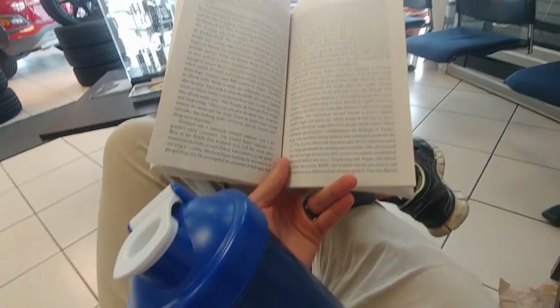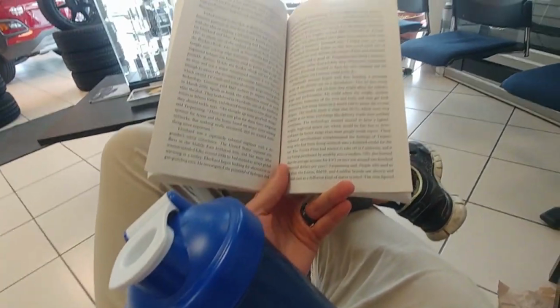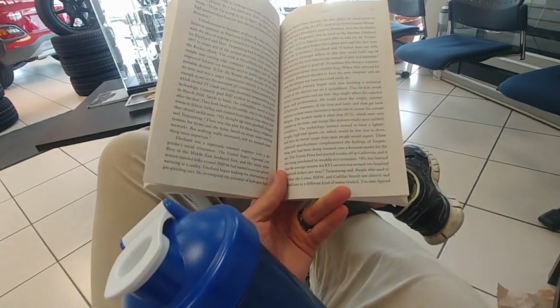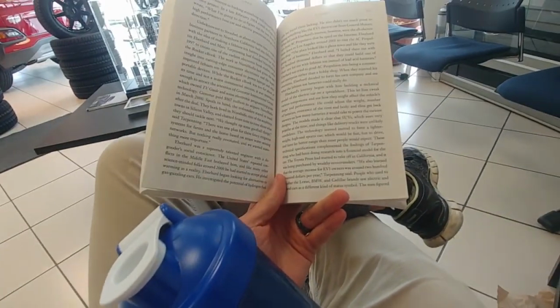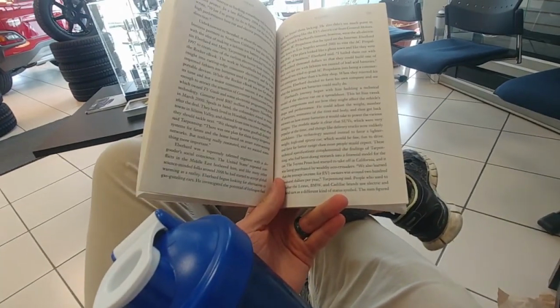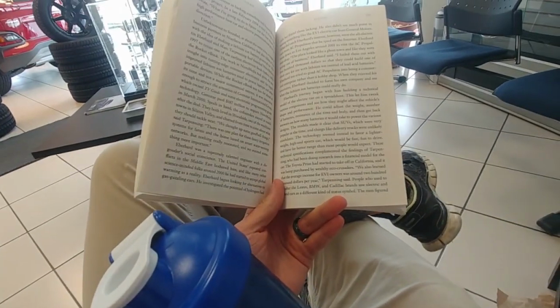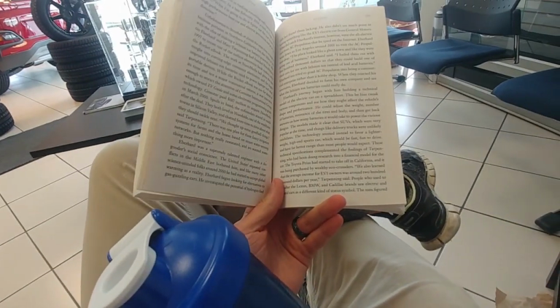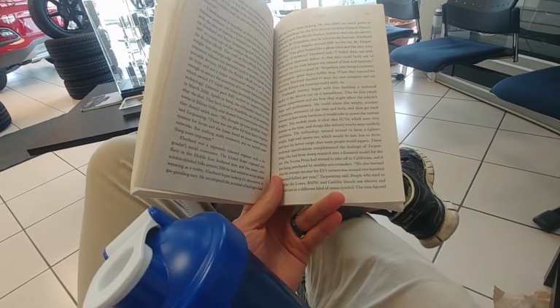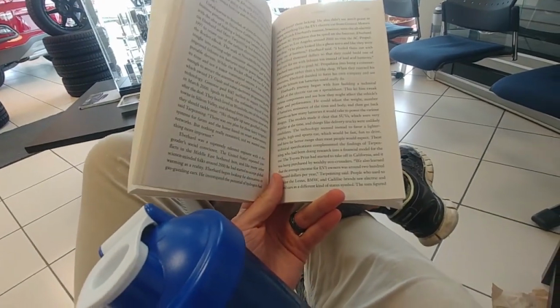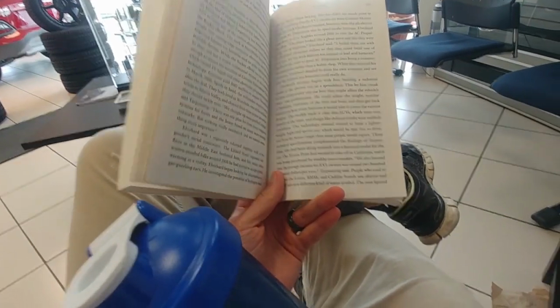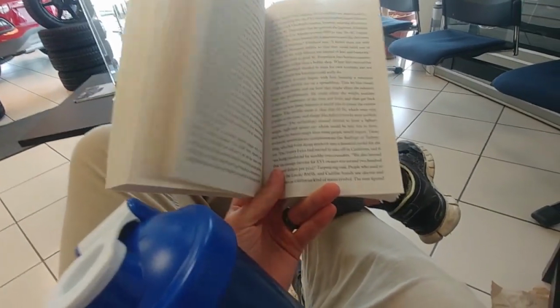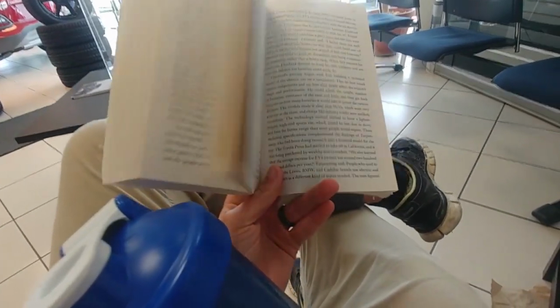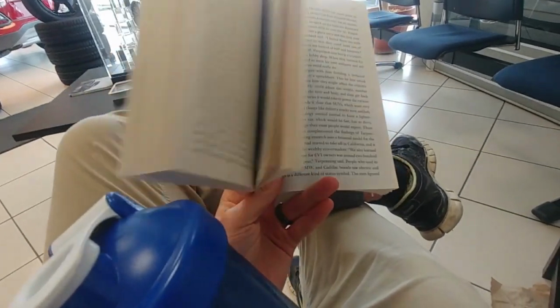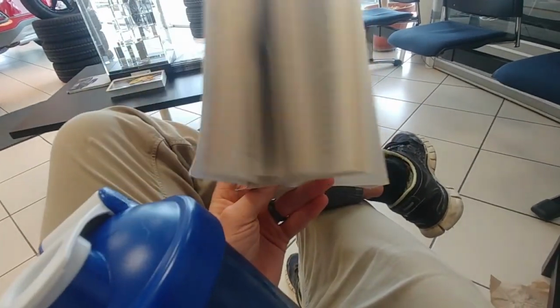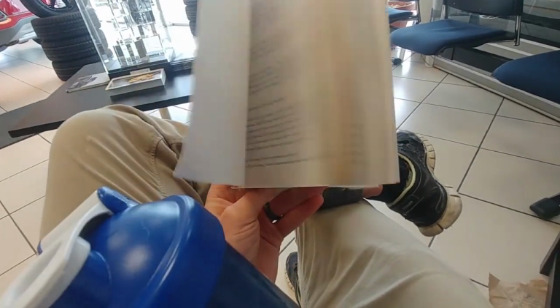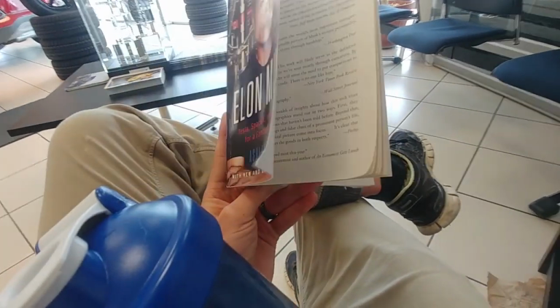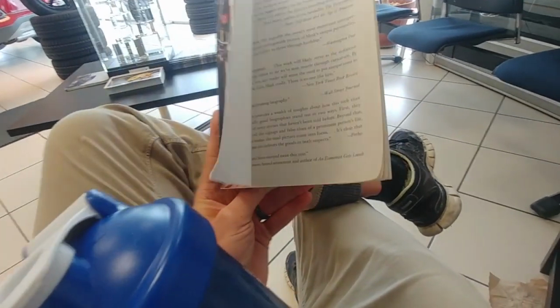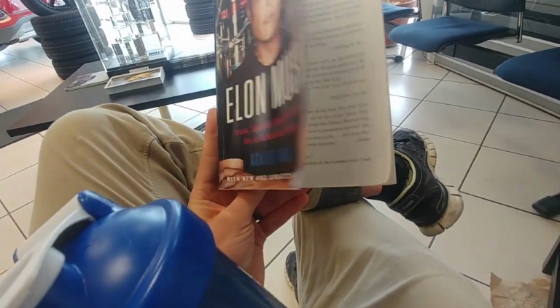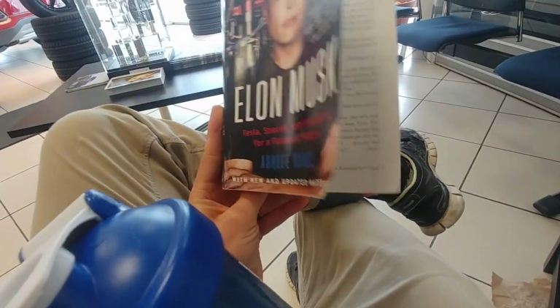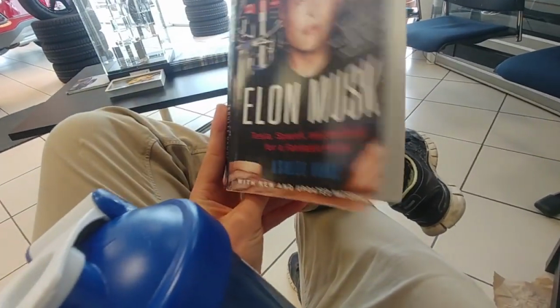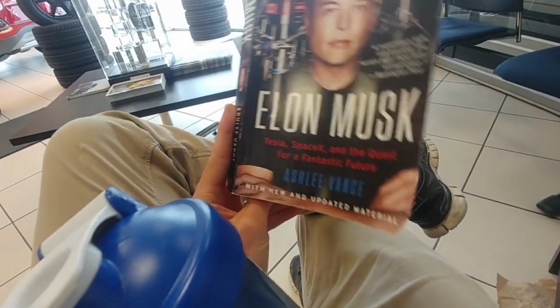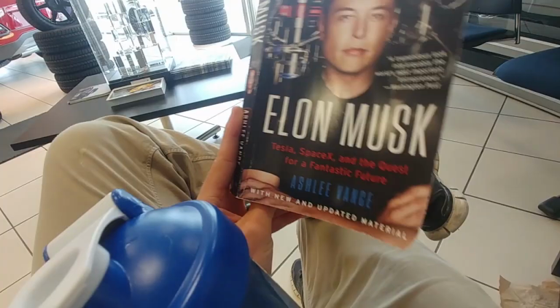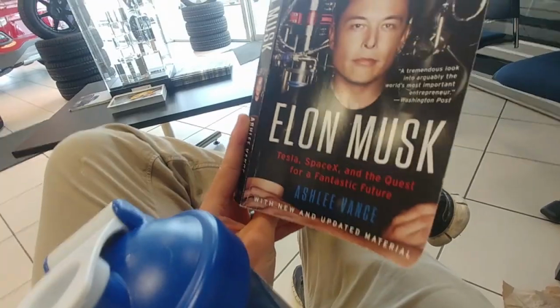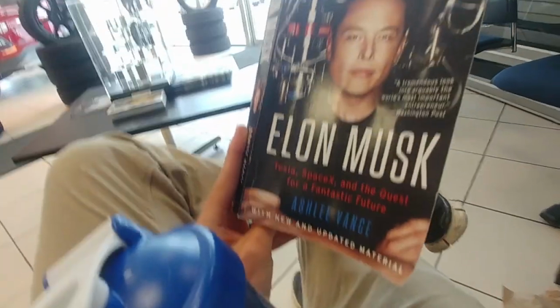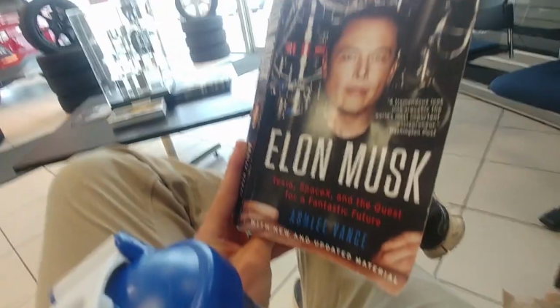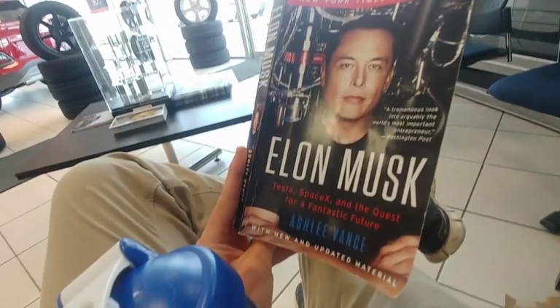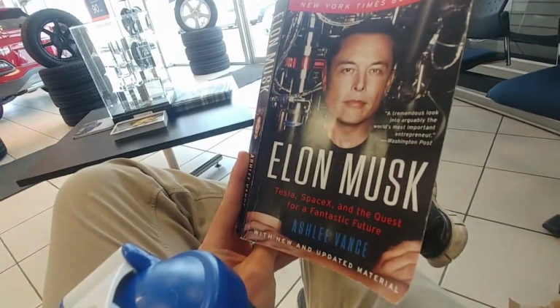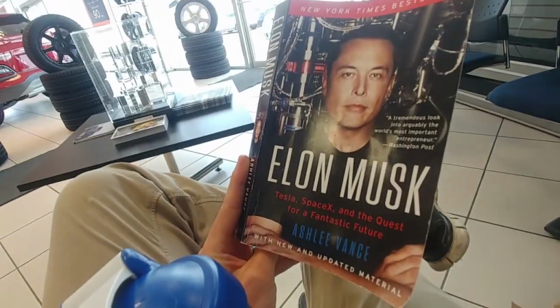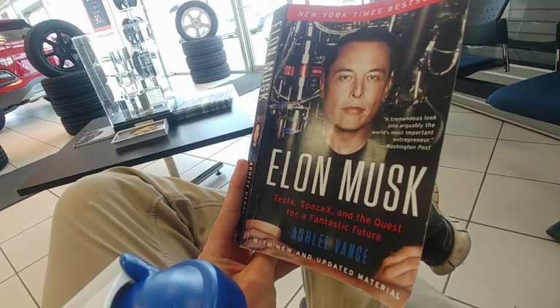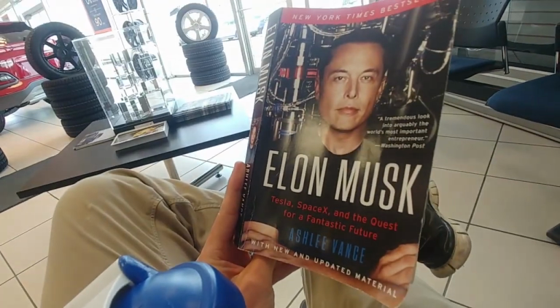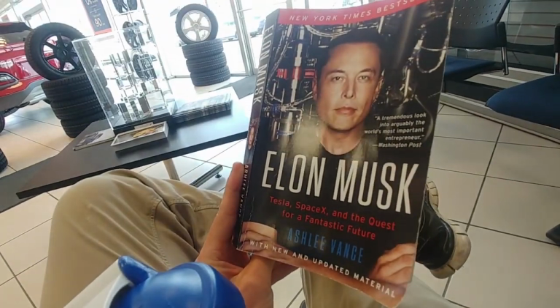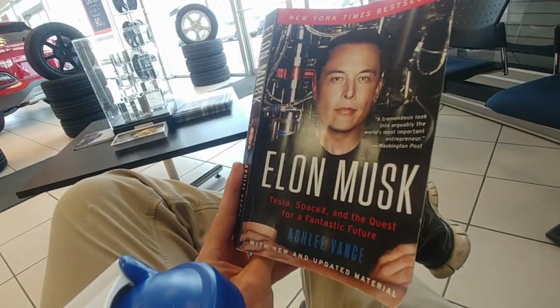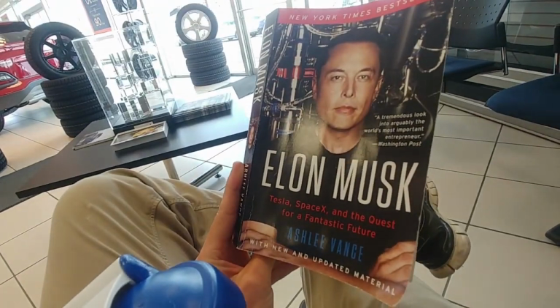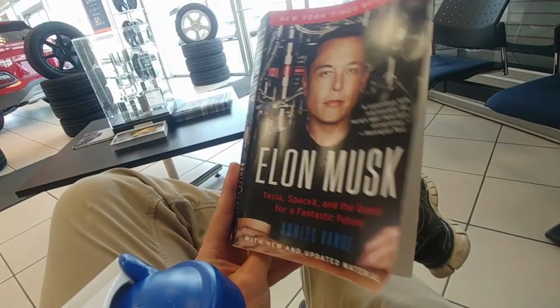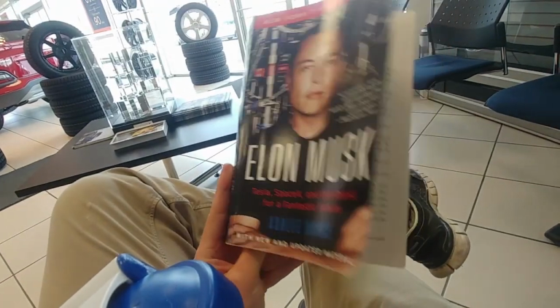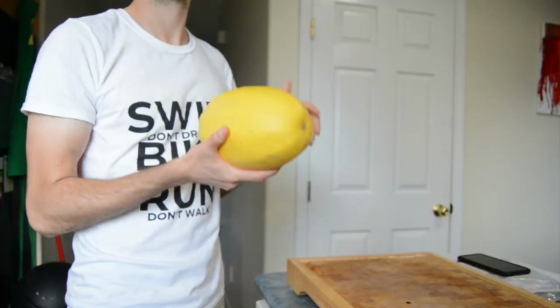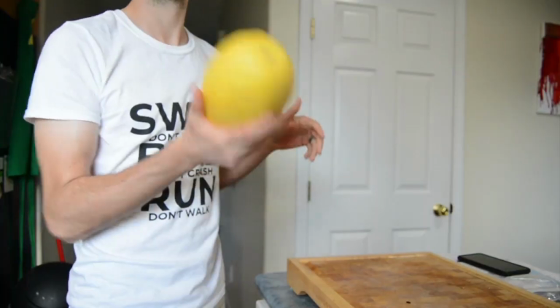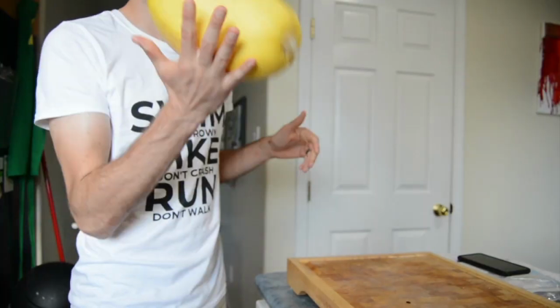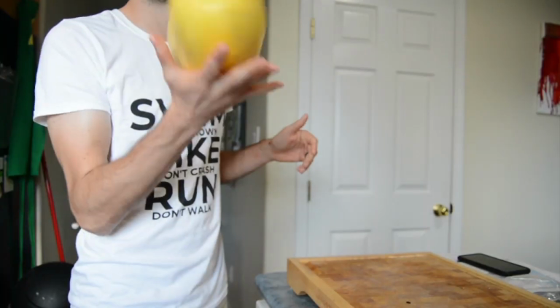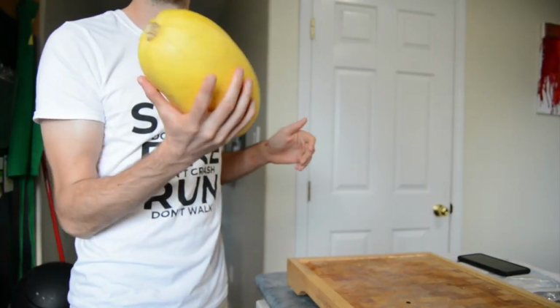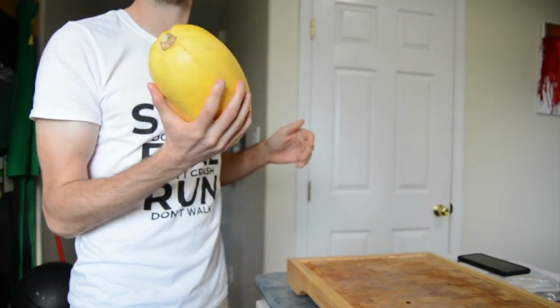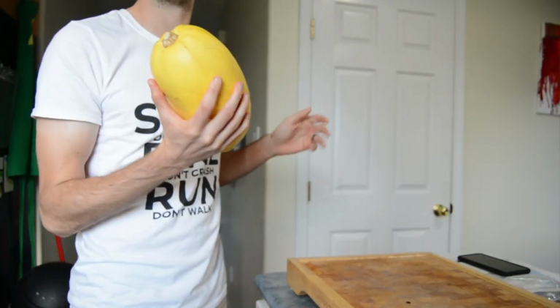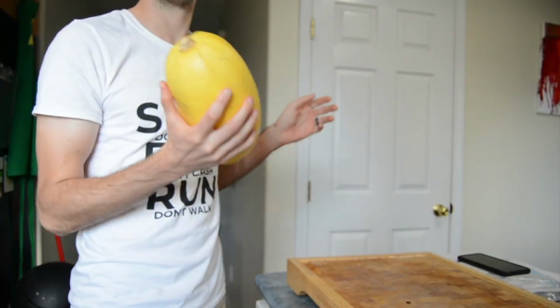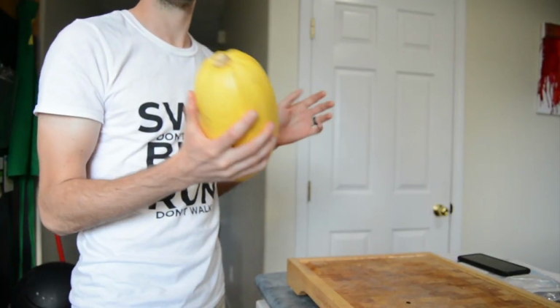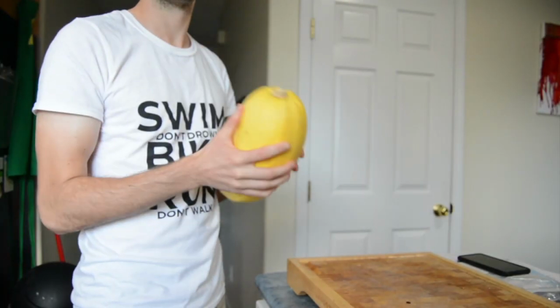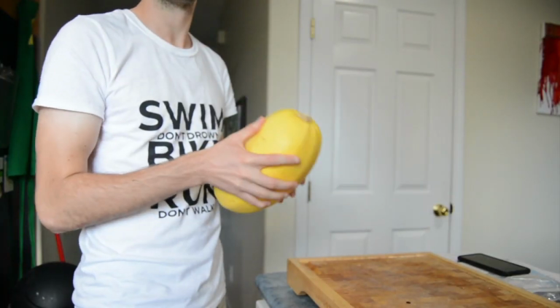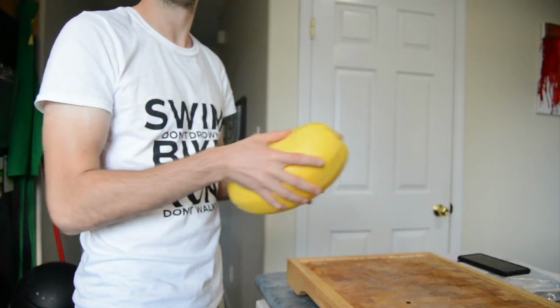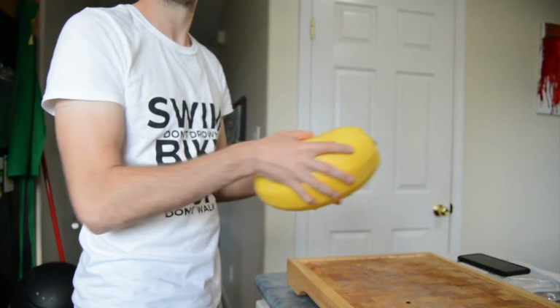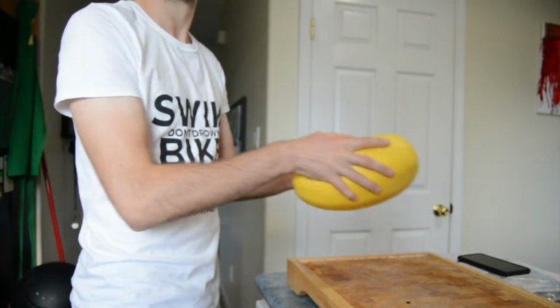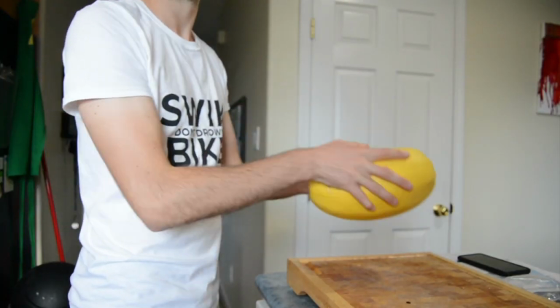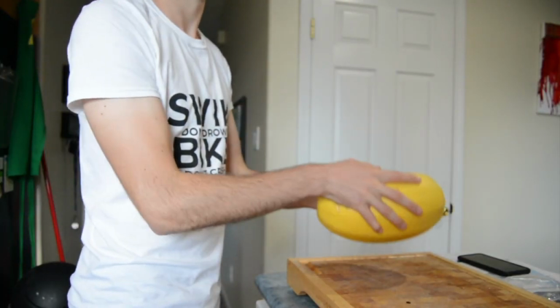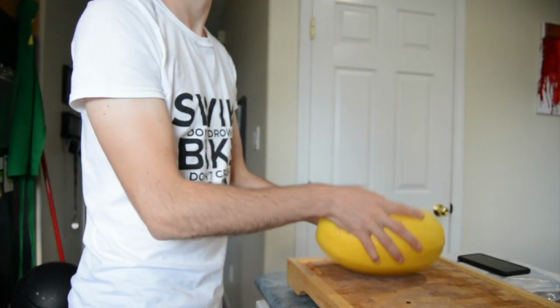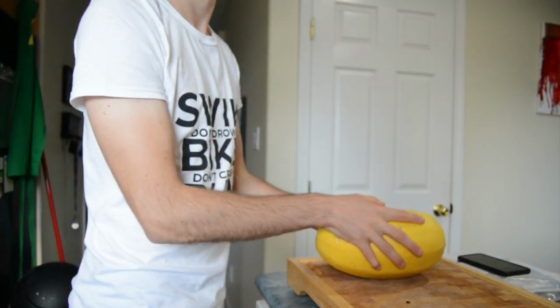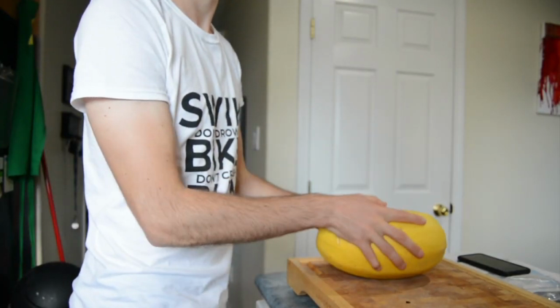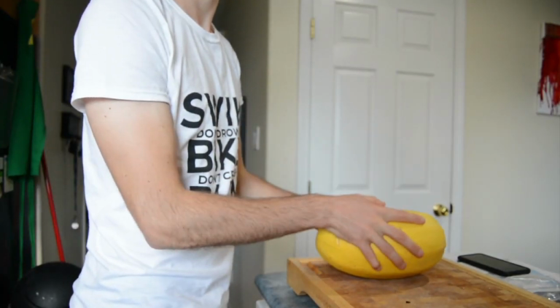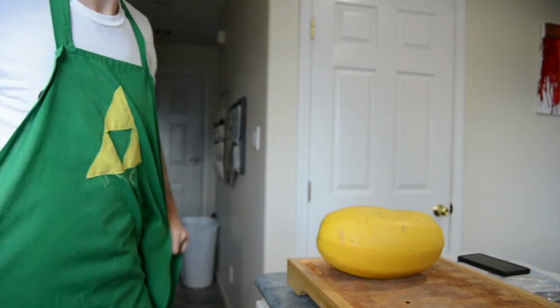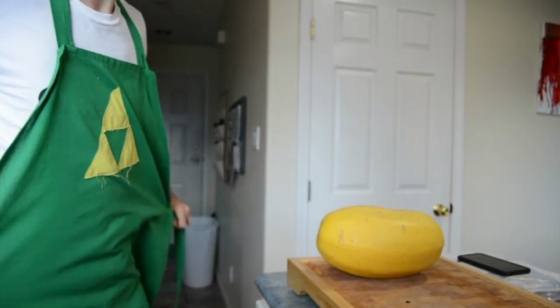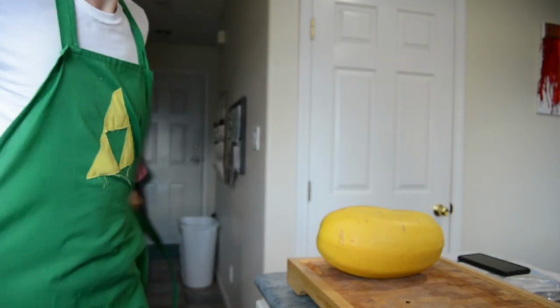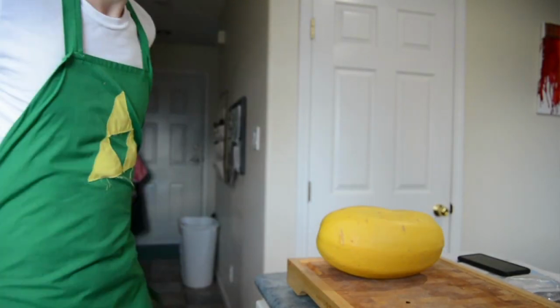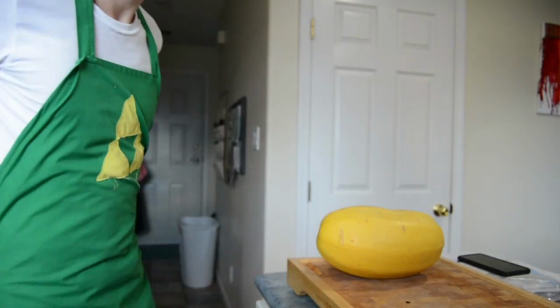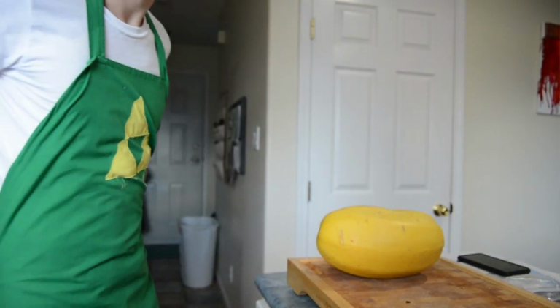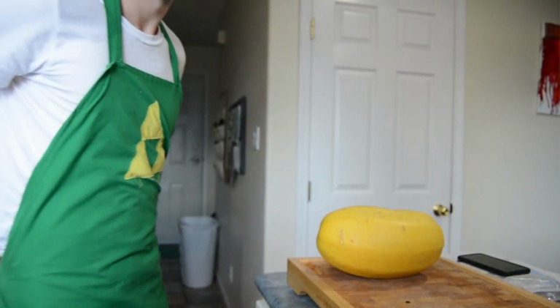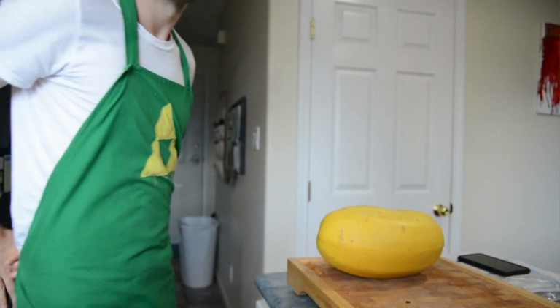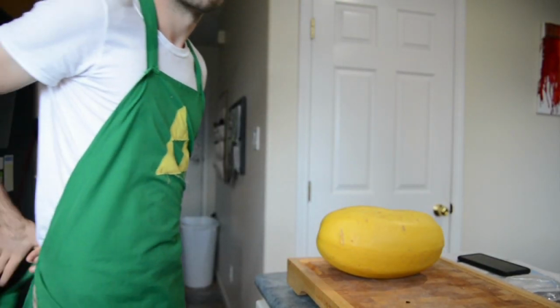I had an hour to spare so I read some Elon Musk, then headed back home and it's time to make supper.